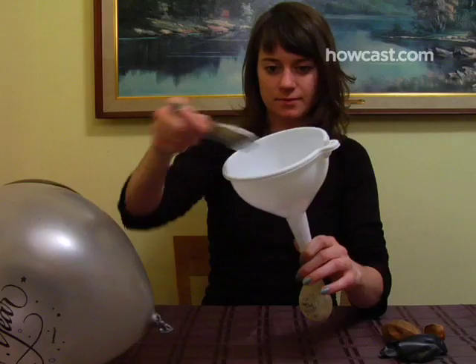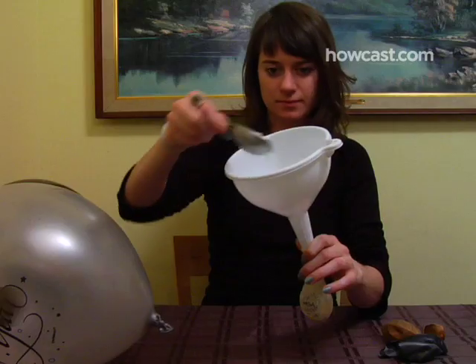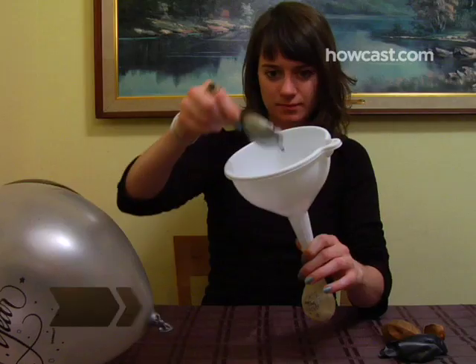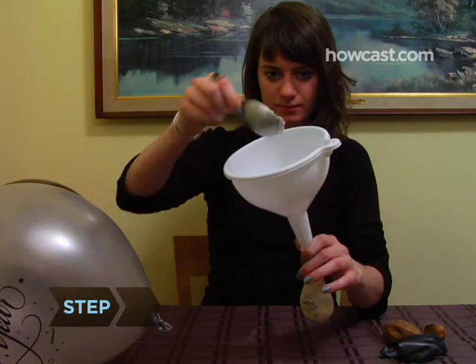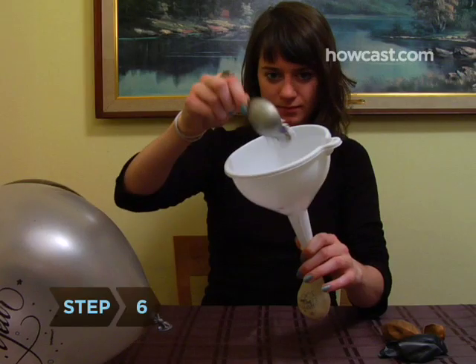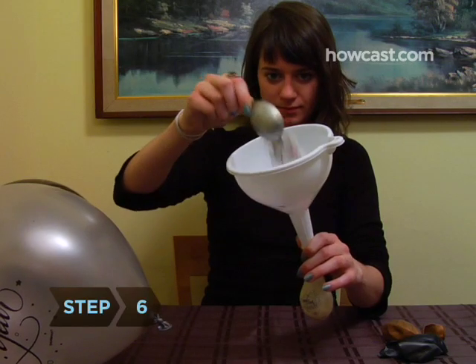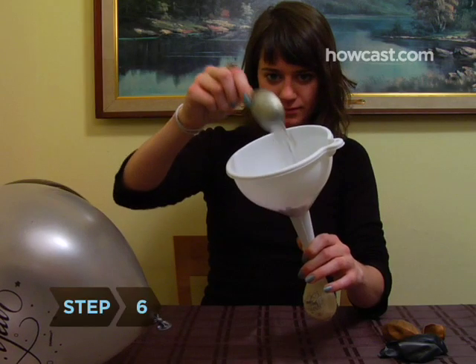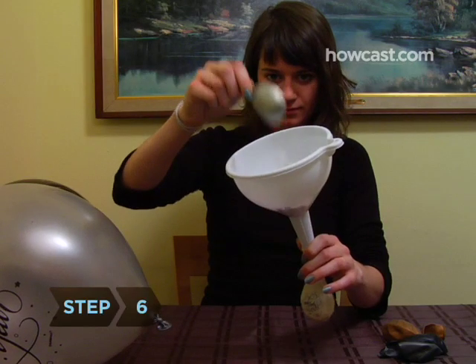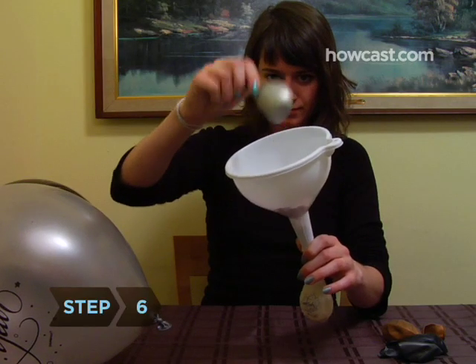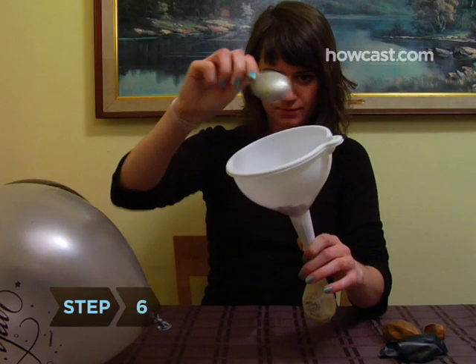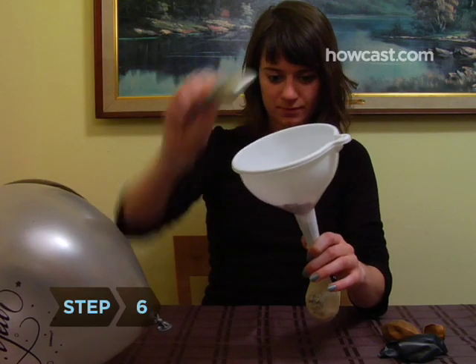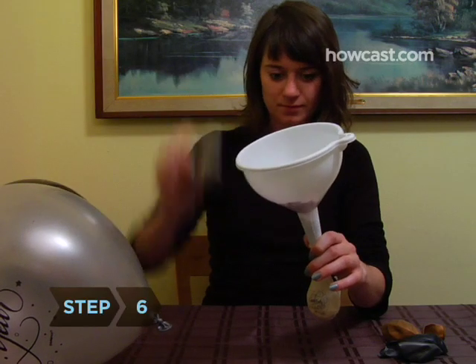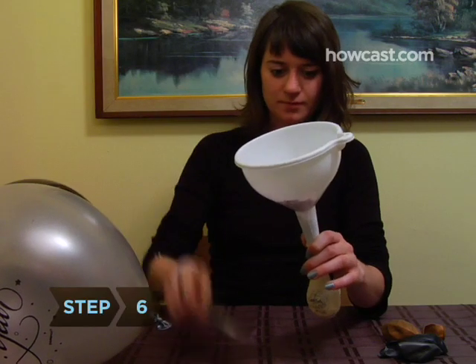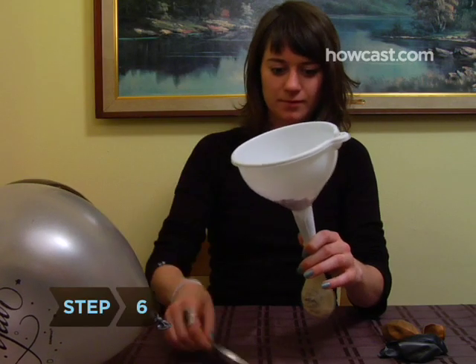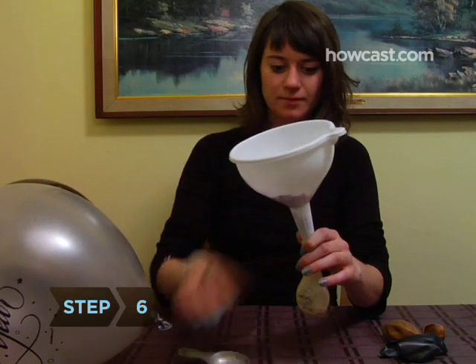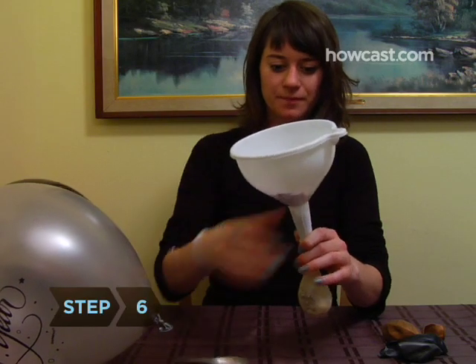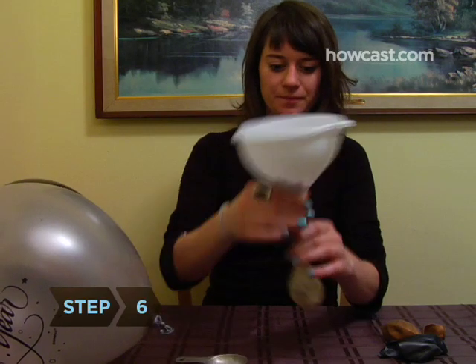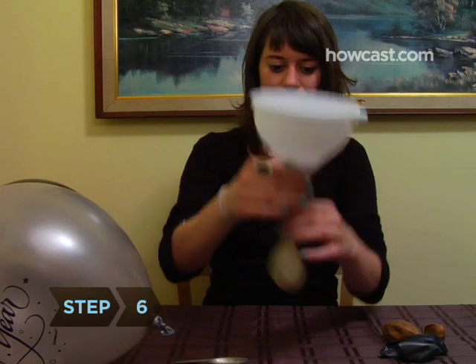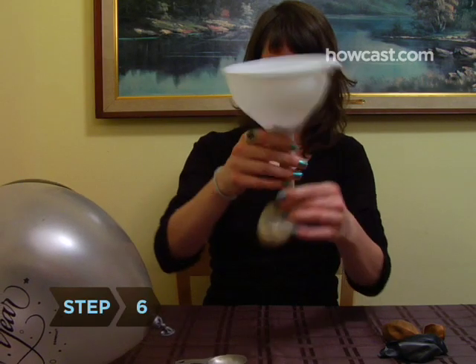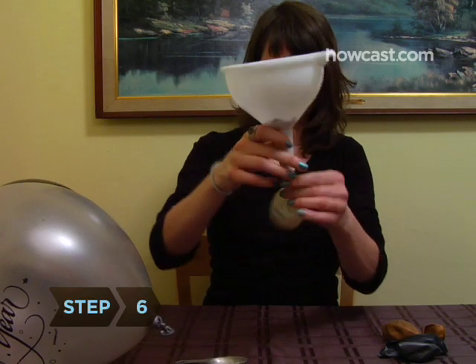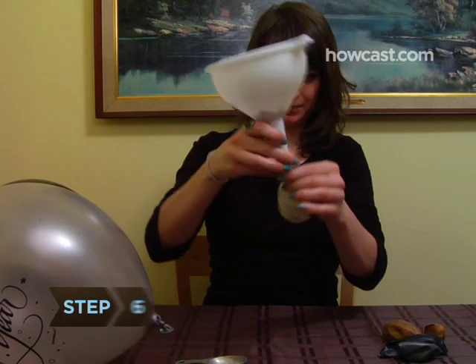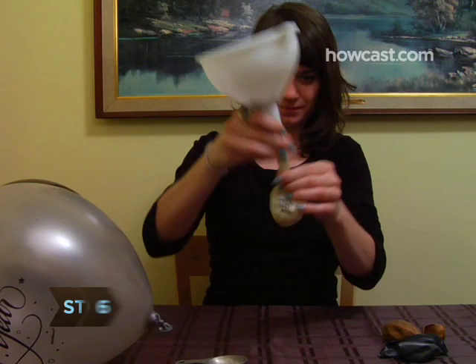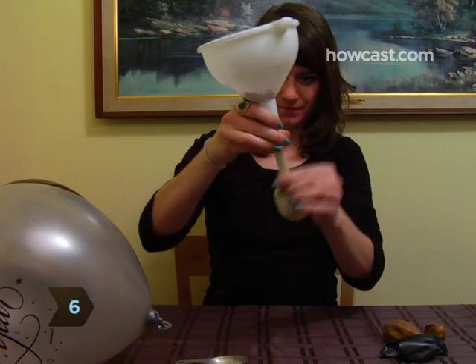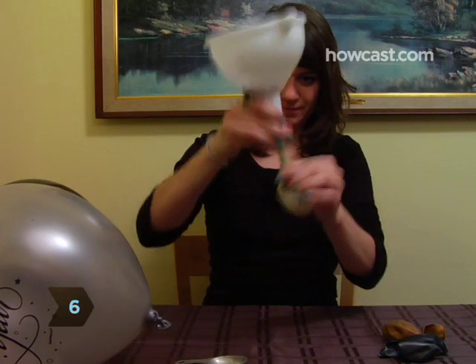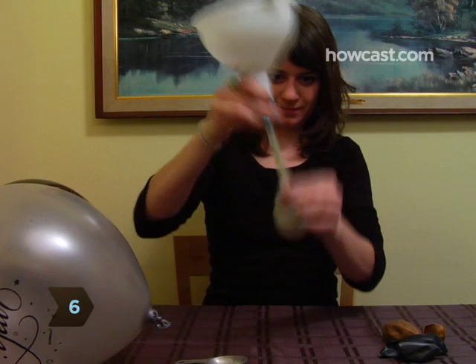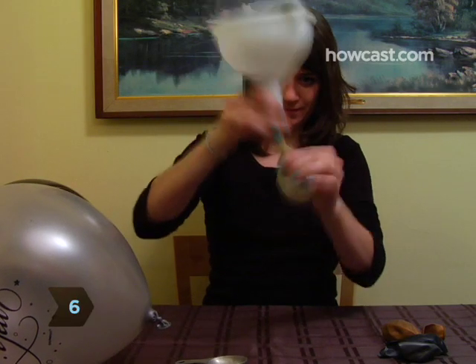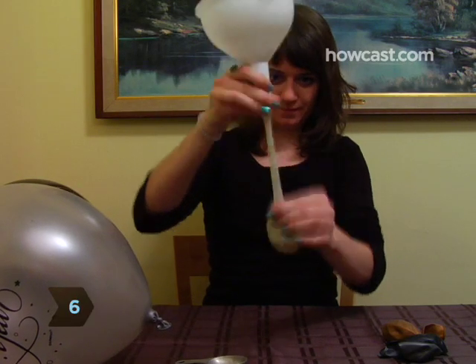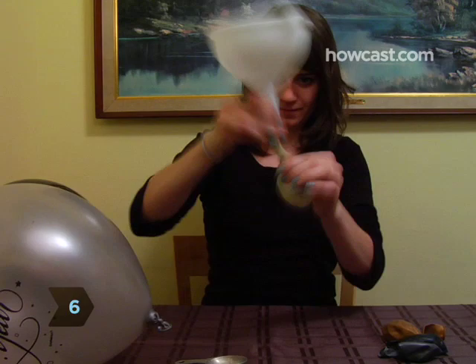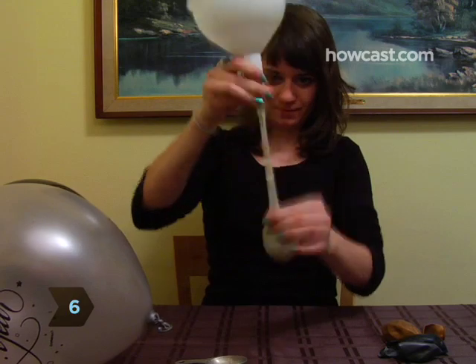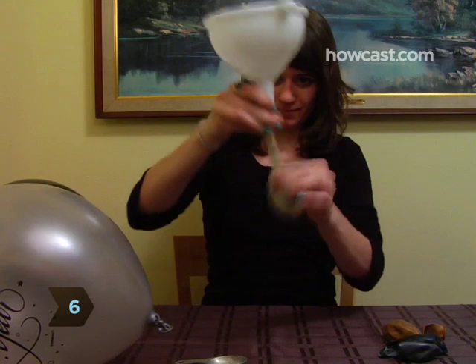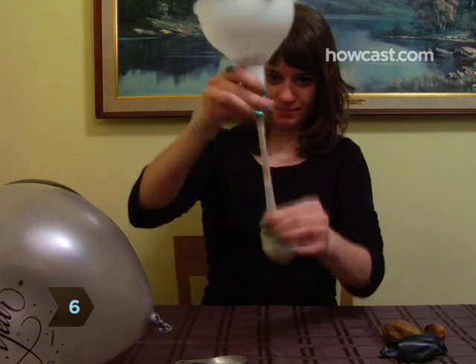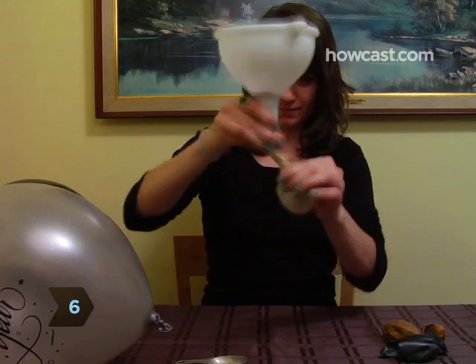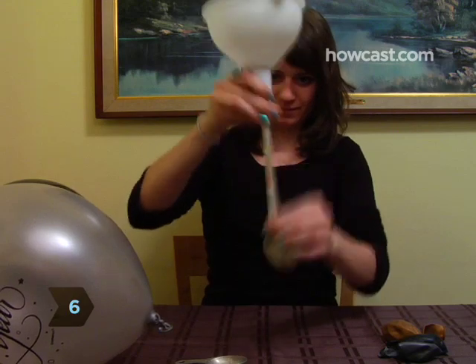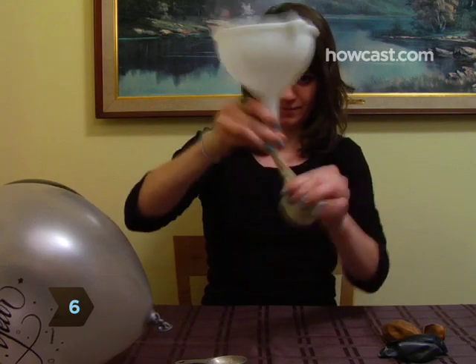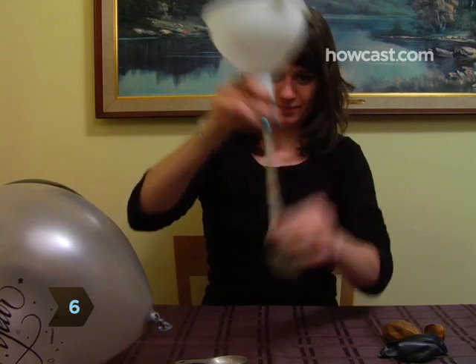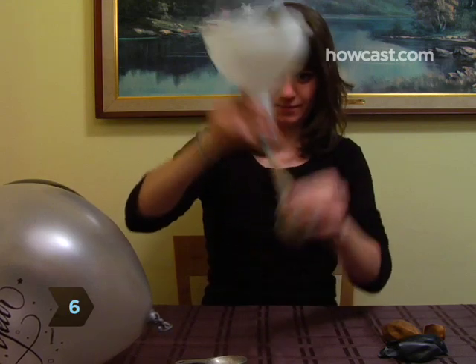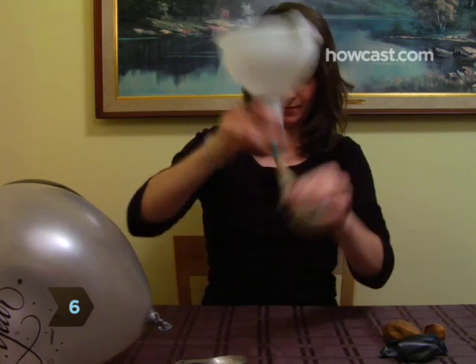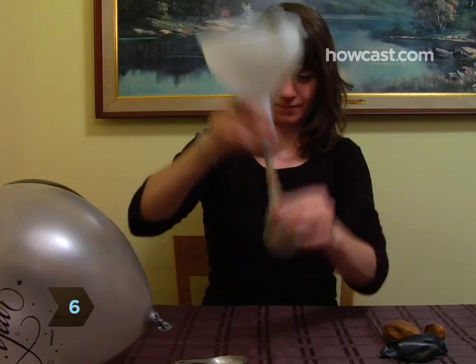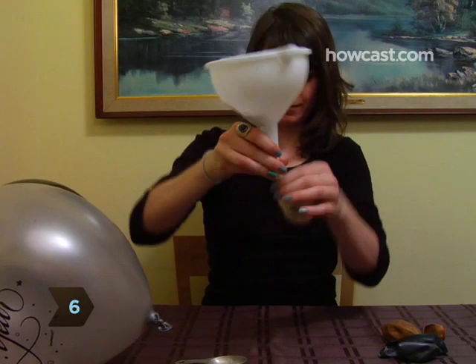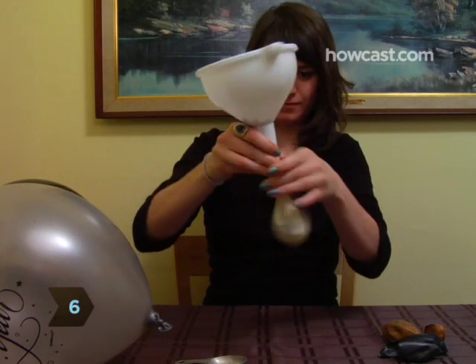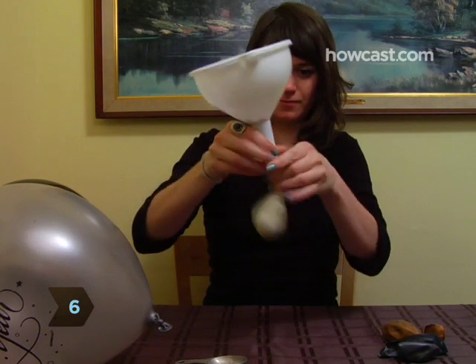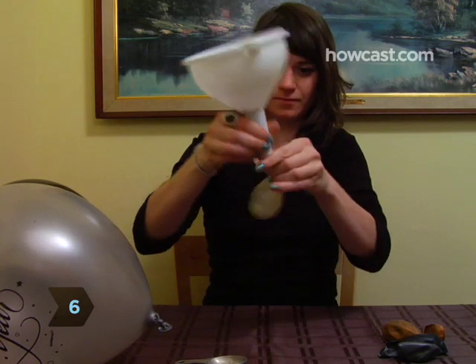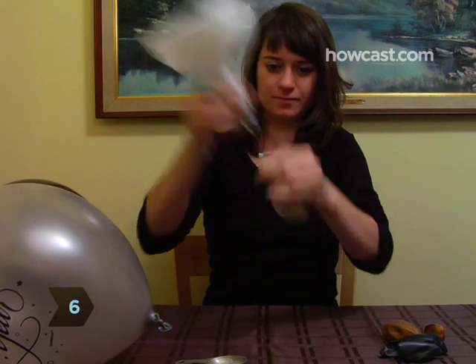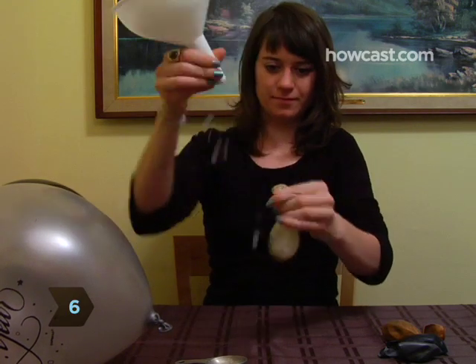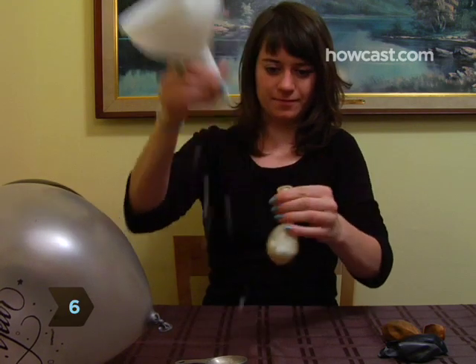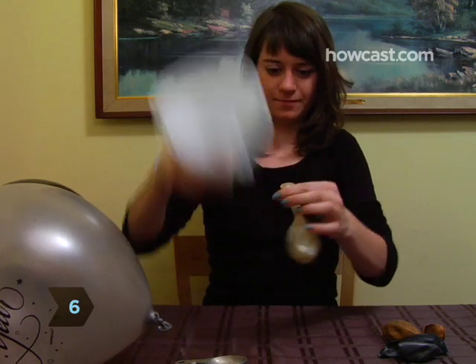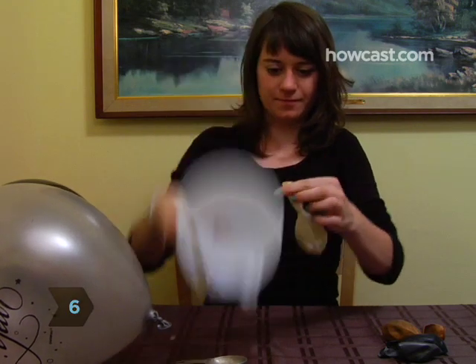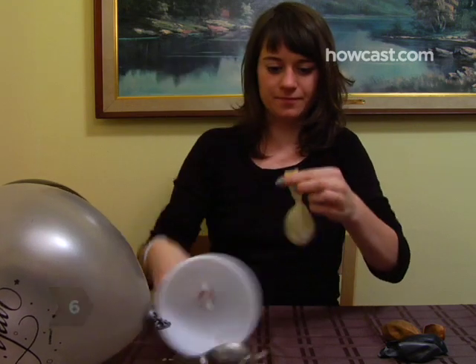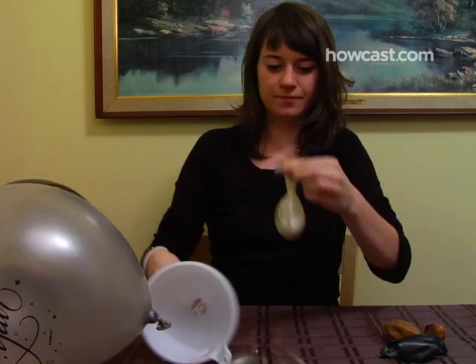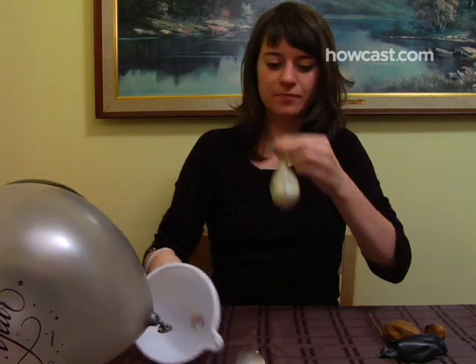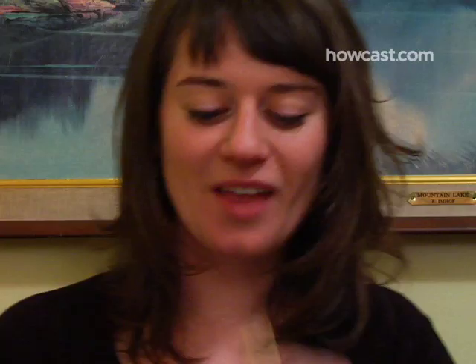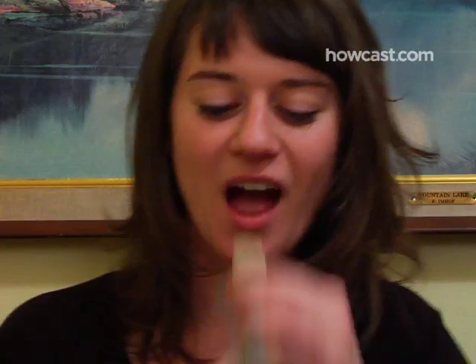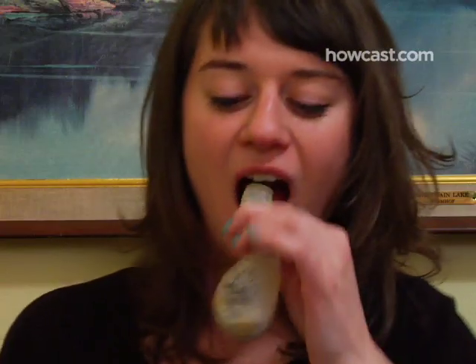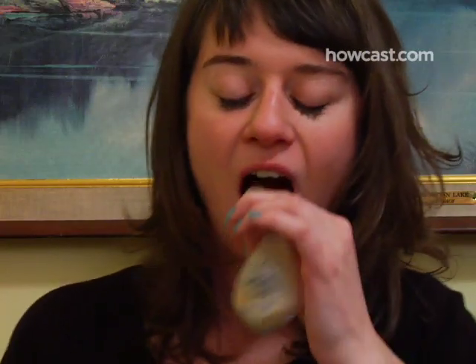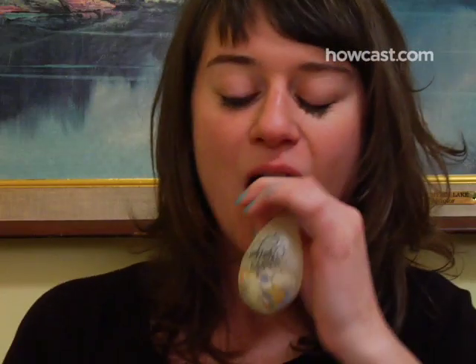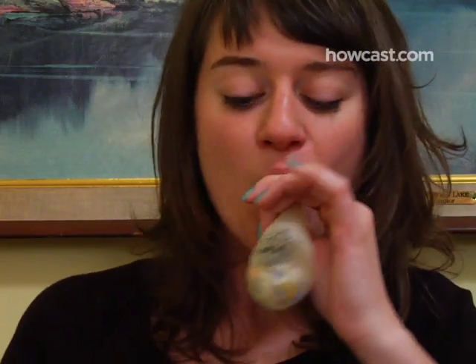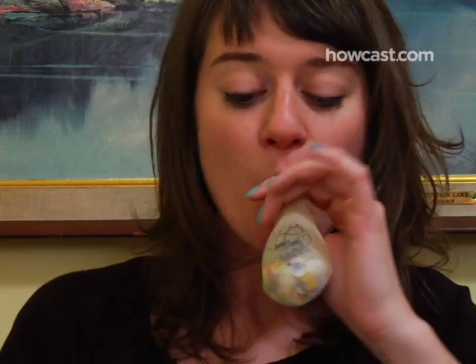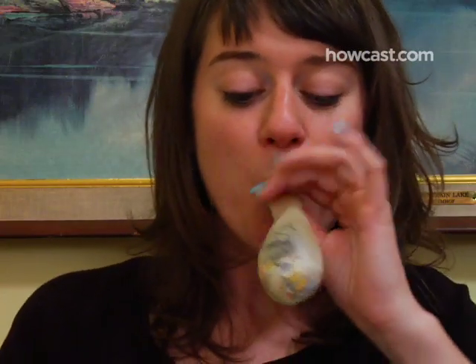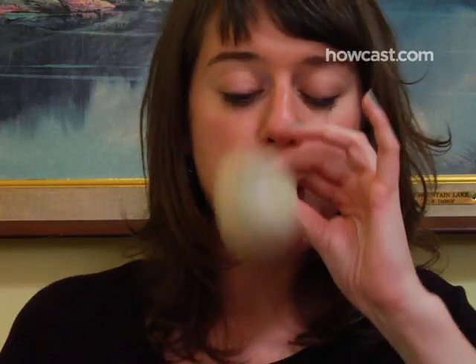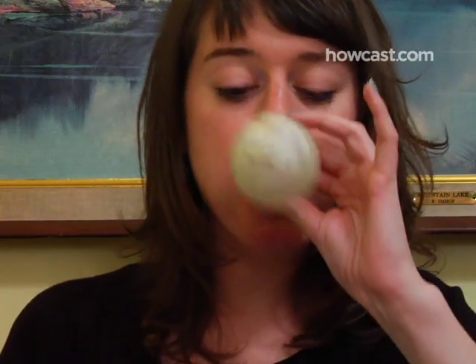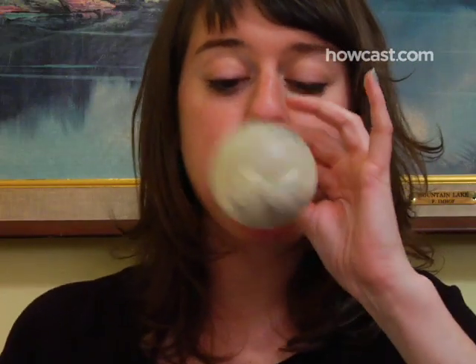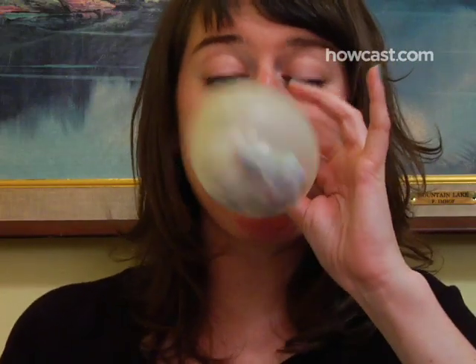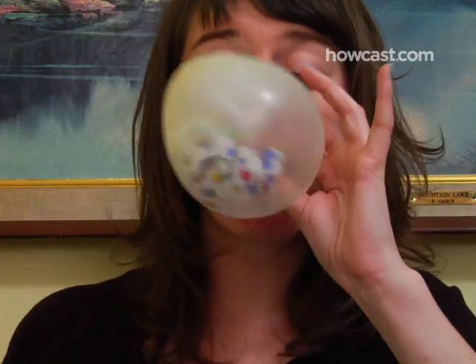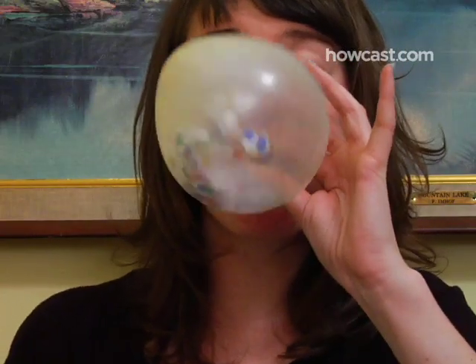Step 6. Stuff some confetti into balloons that guests can pop. Just funnel in the confetti before blowing them up.